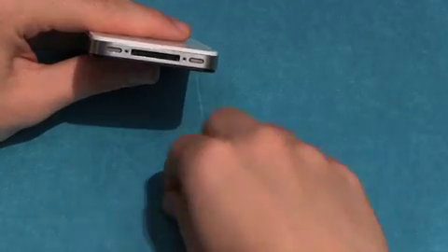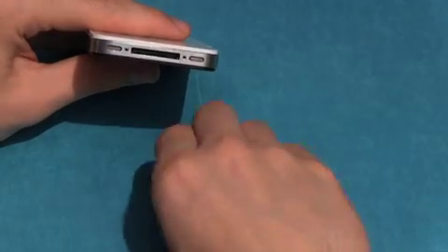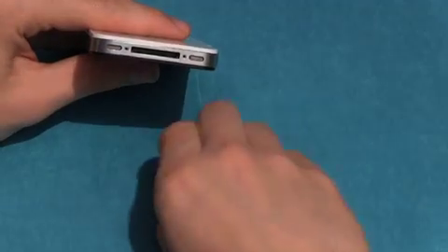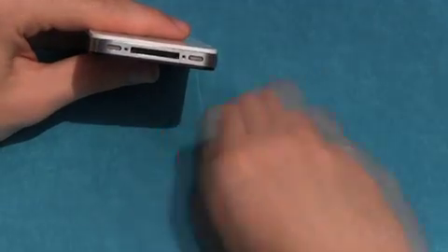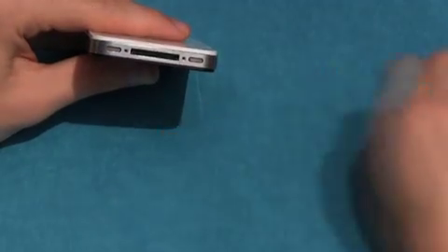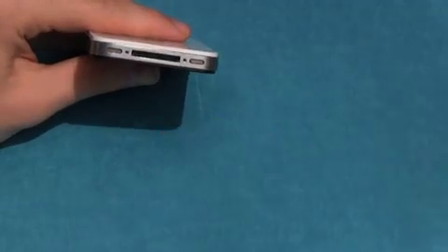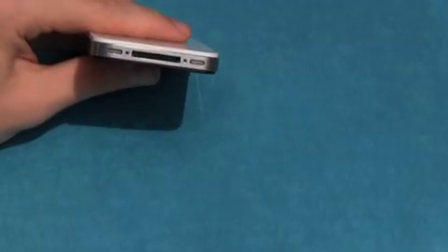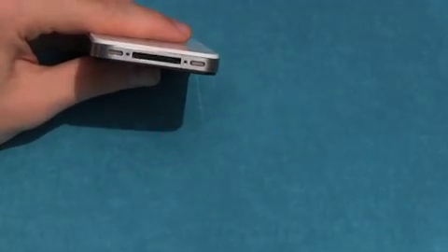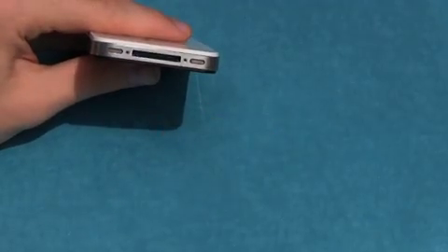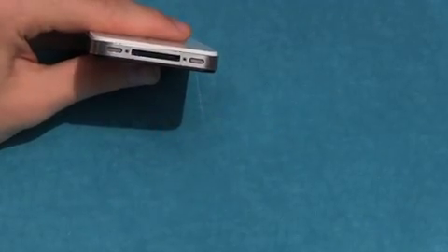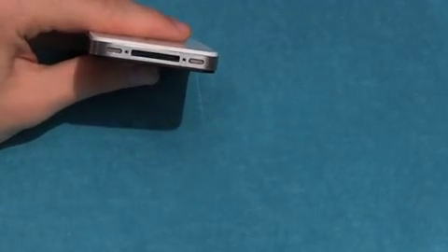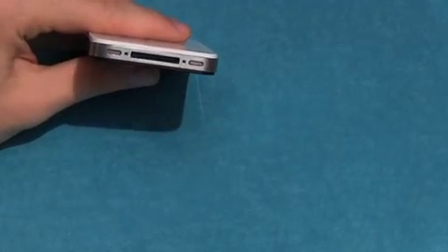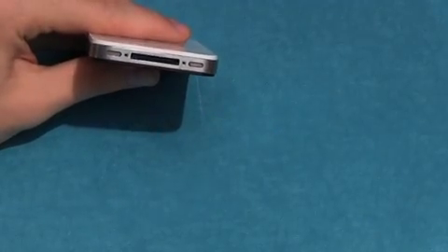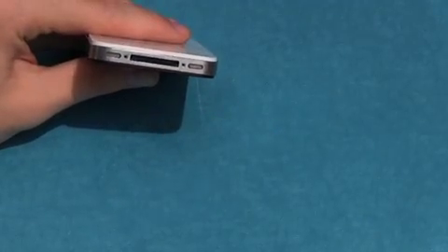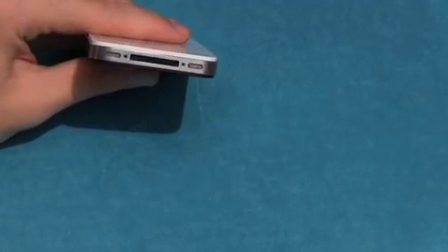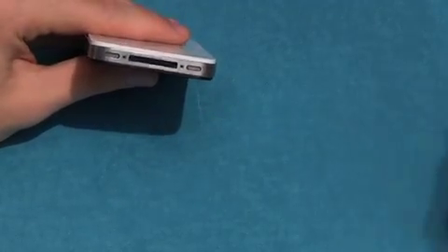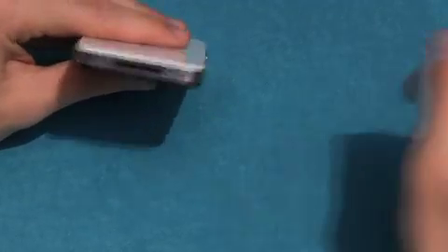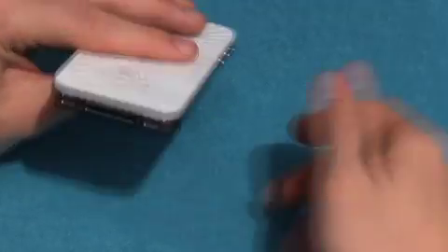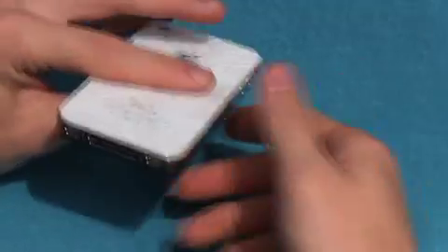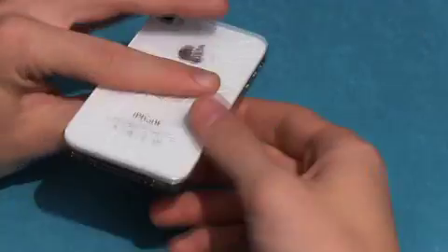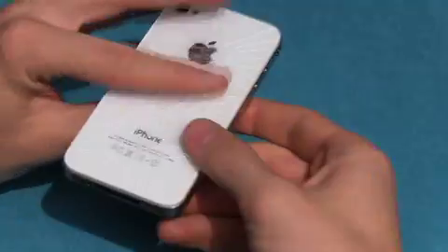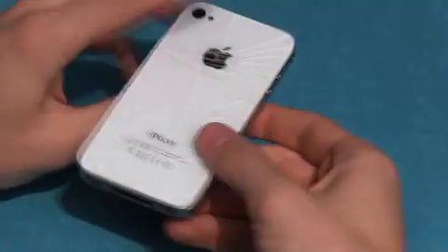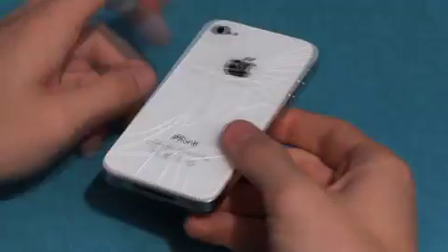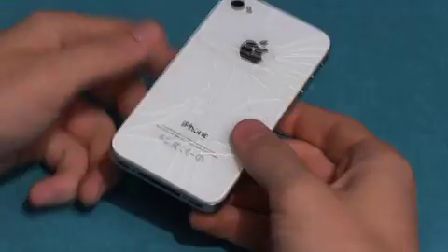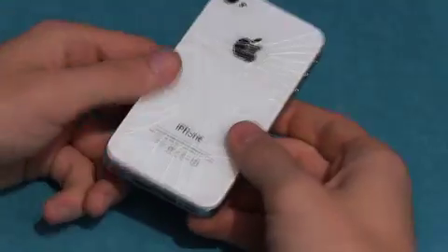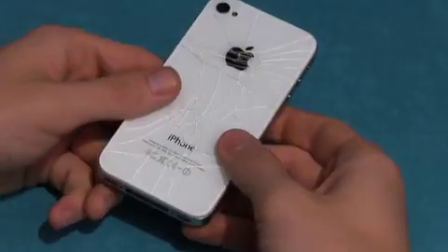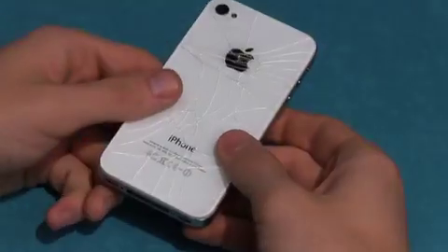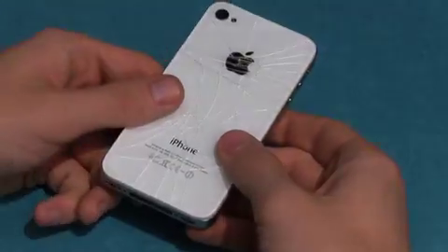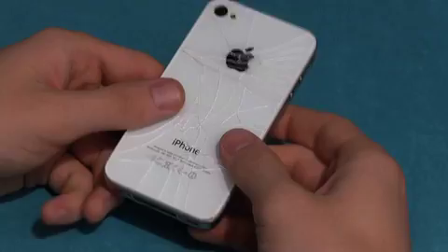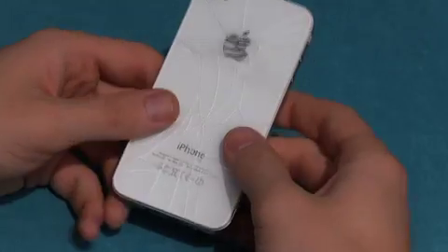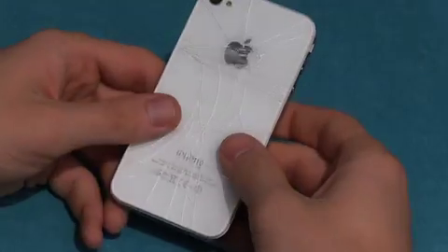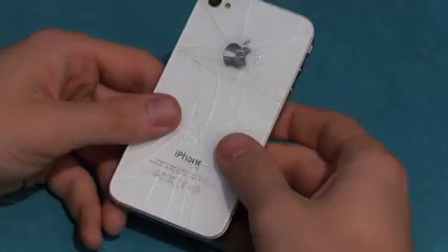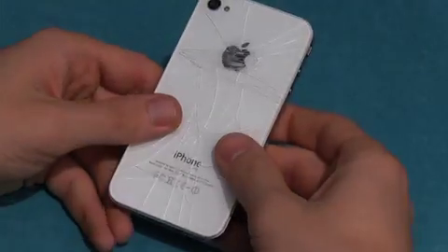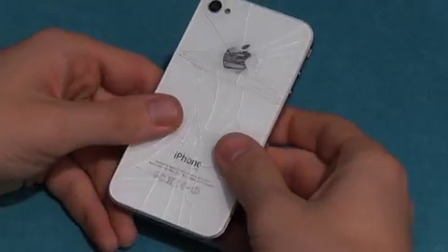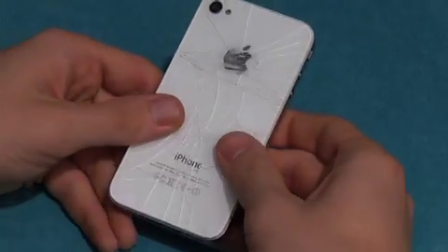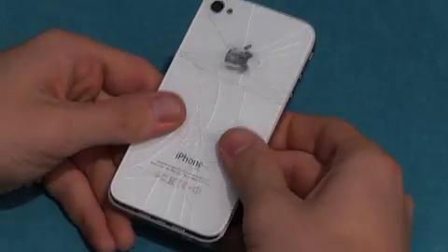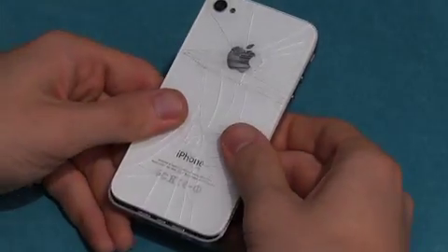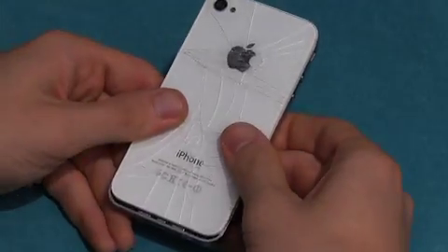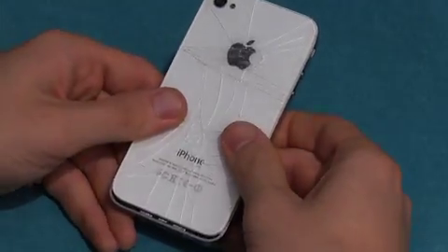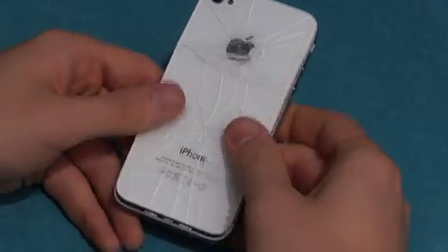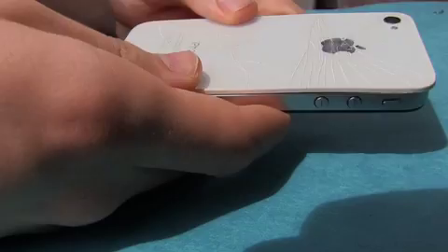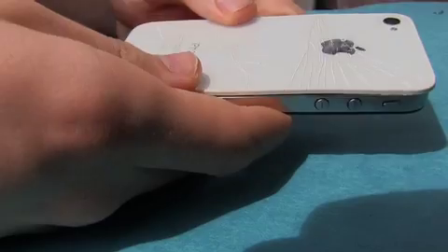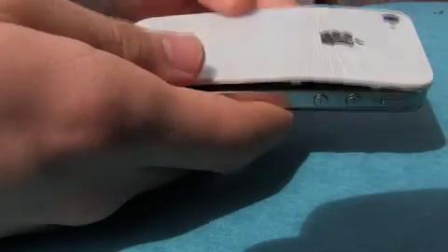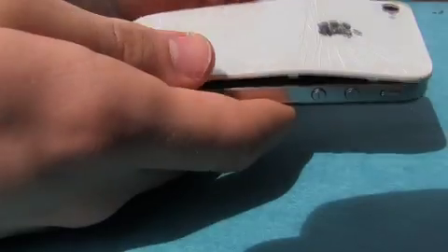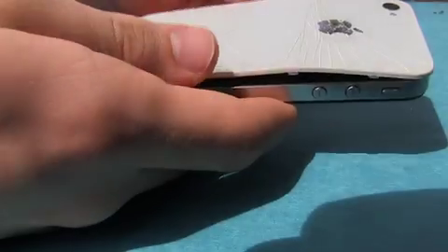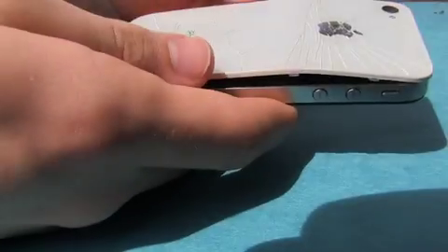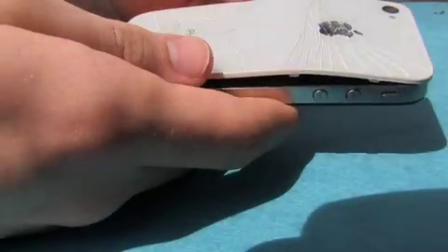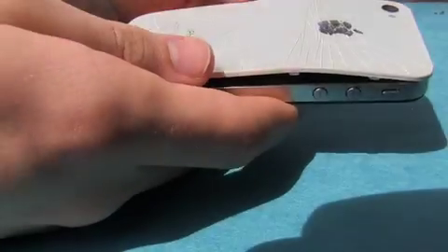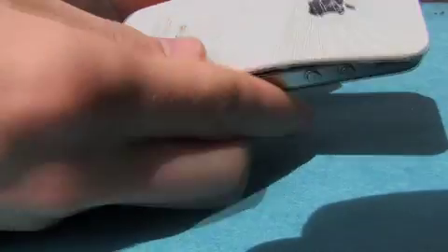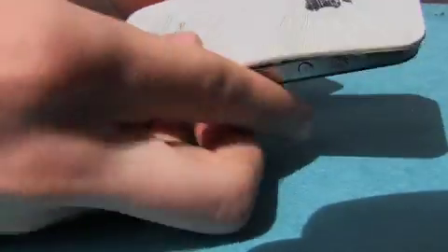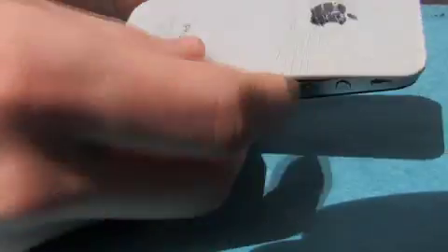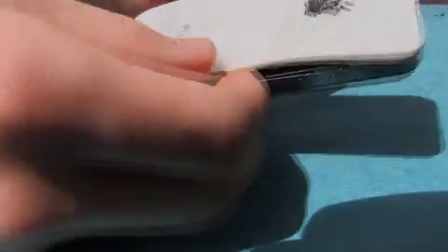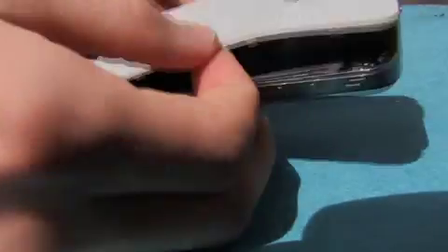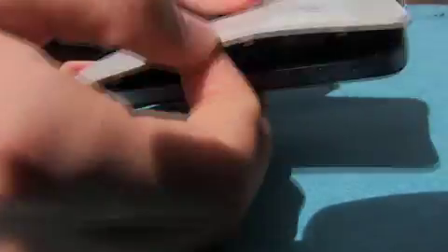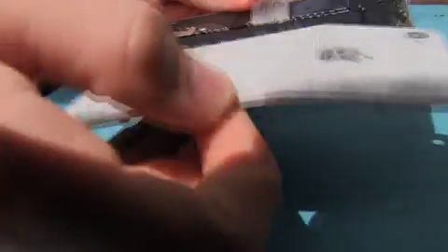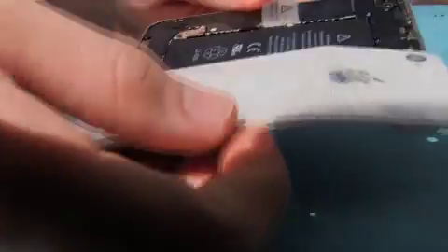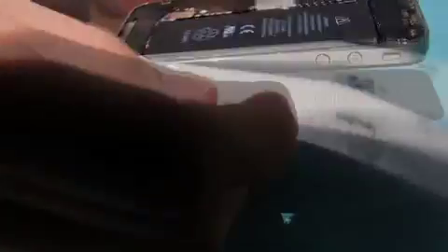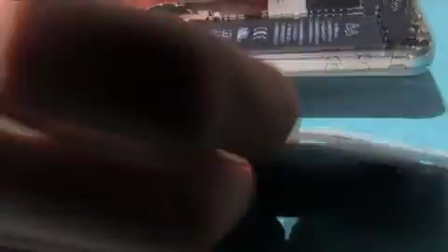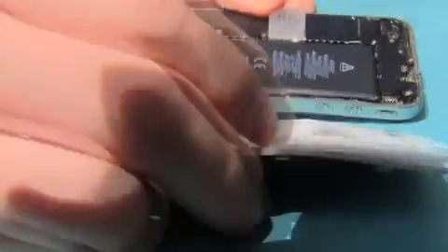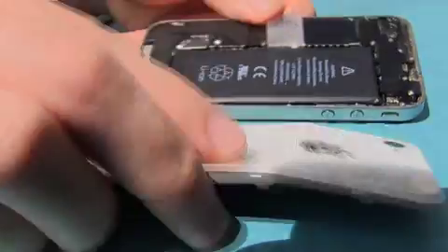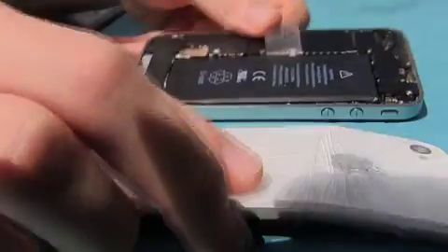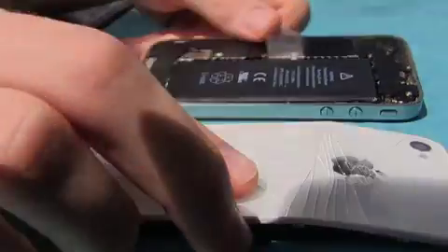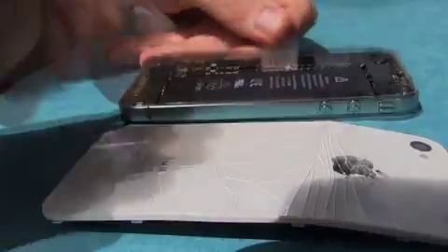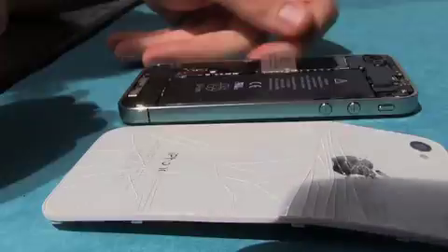Next, remove the back panel by sliding it upward. Take caution when pressing onto the shattered glass.